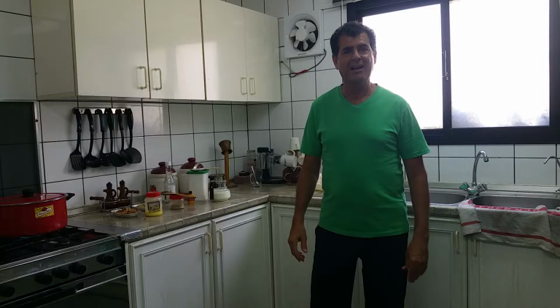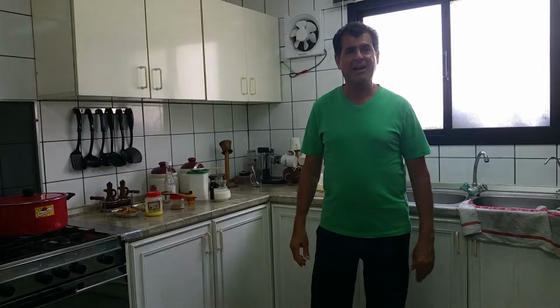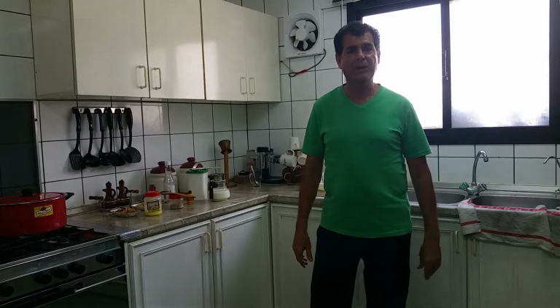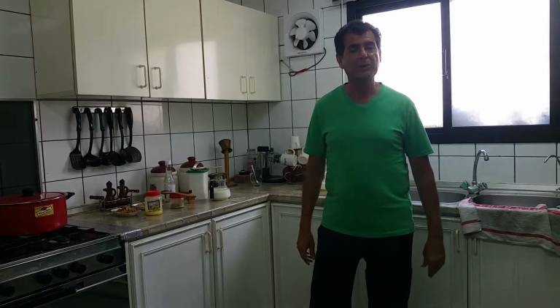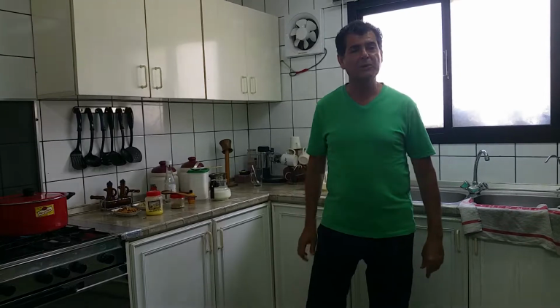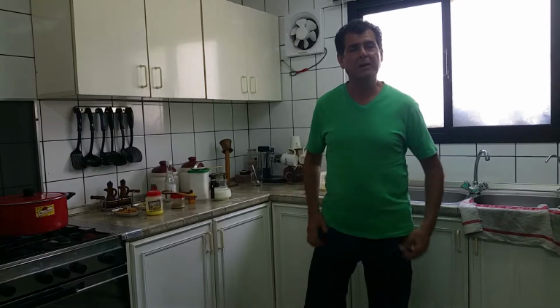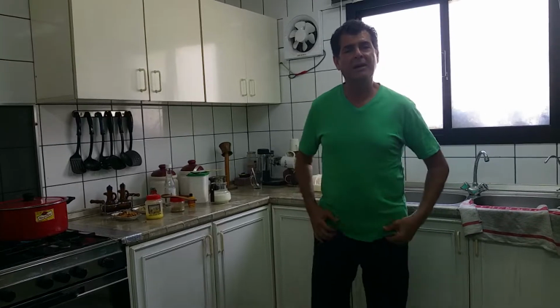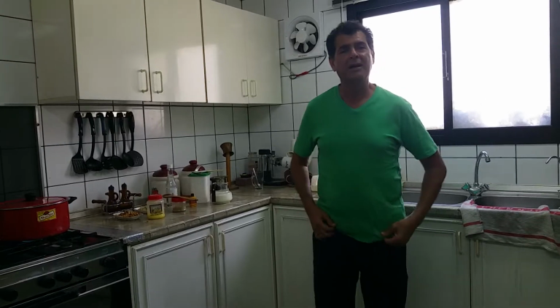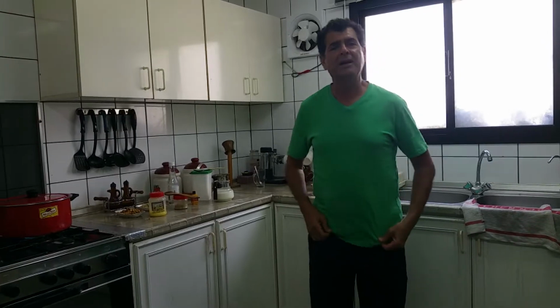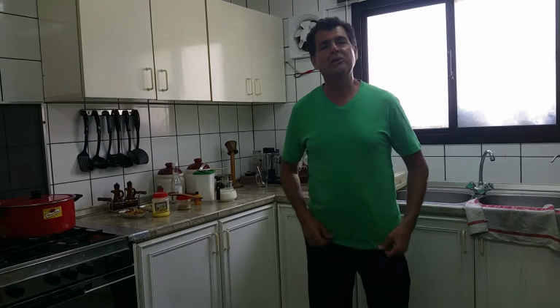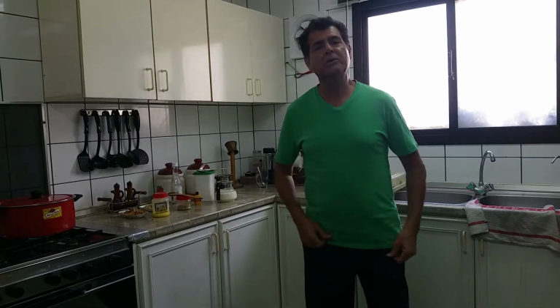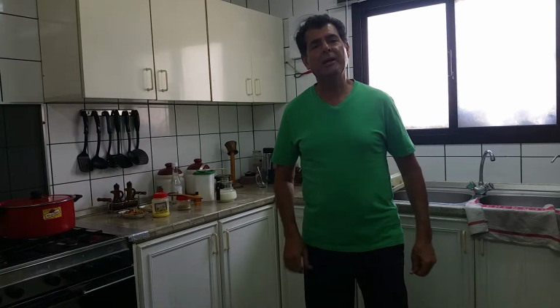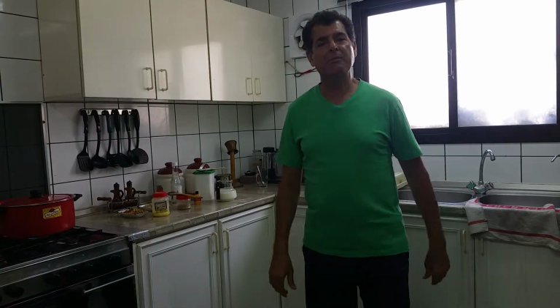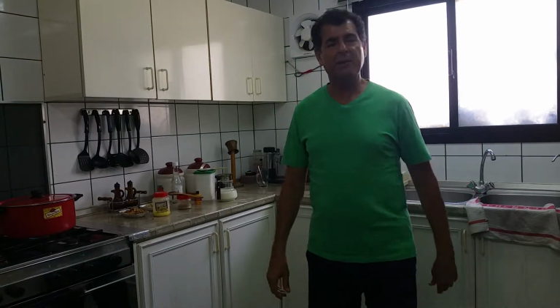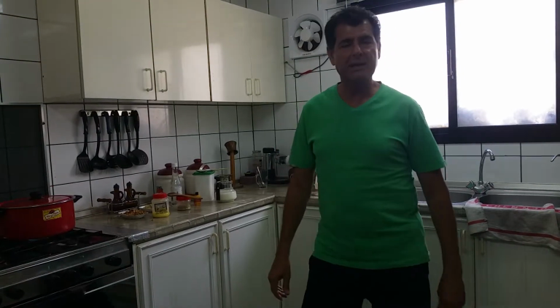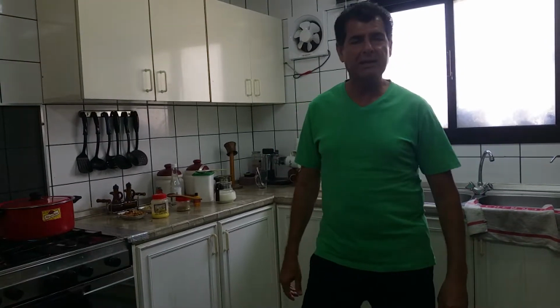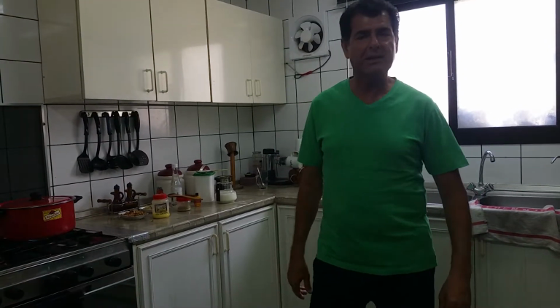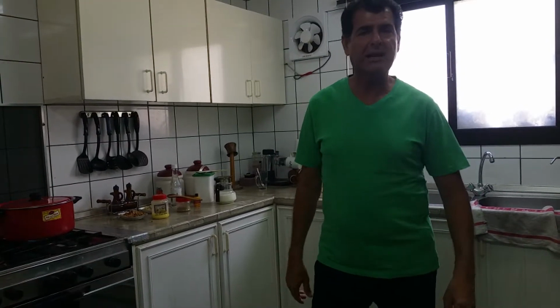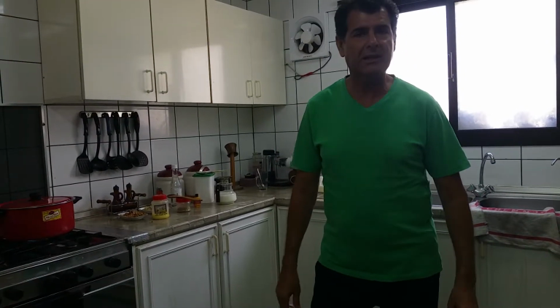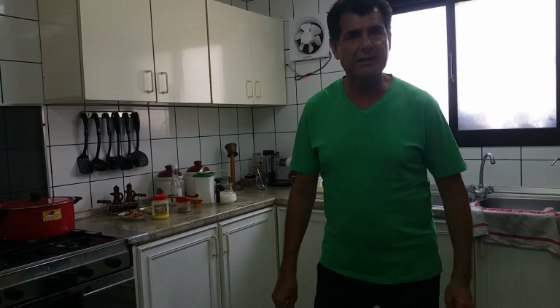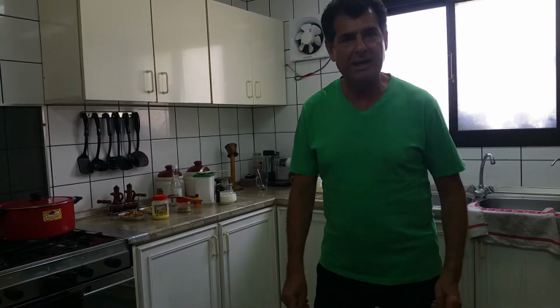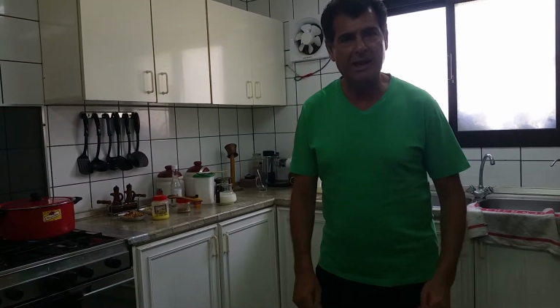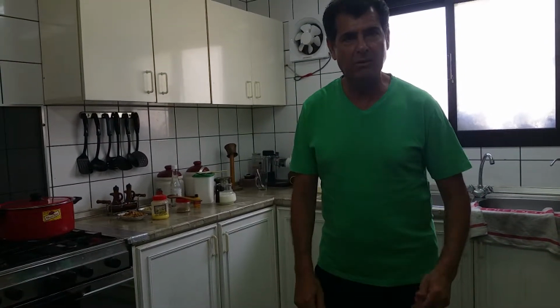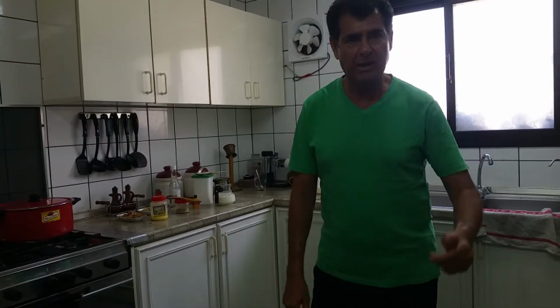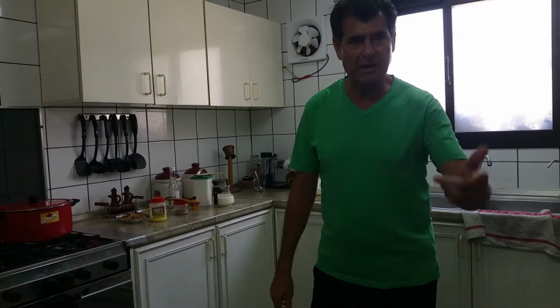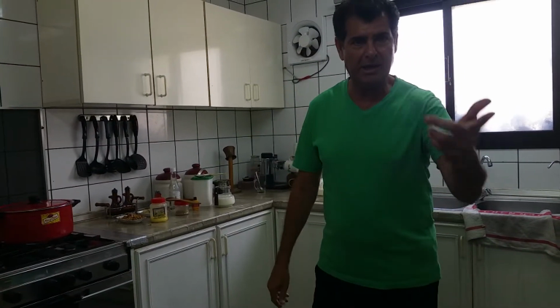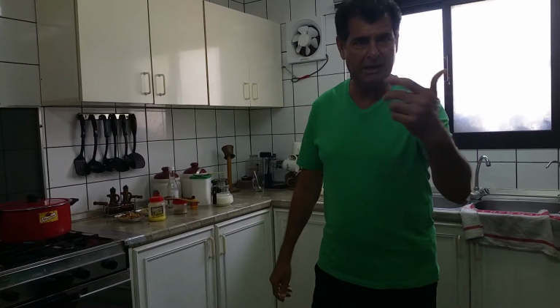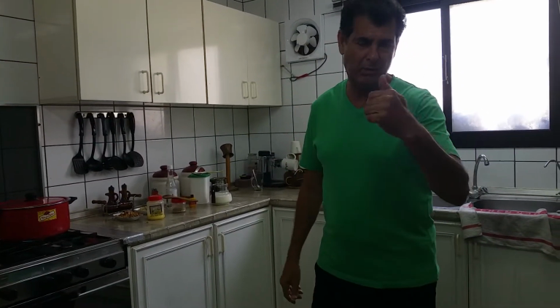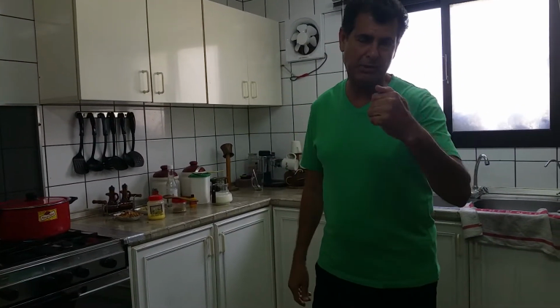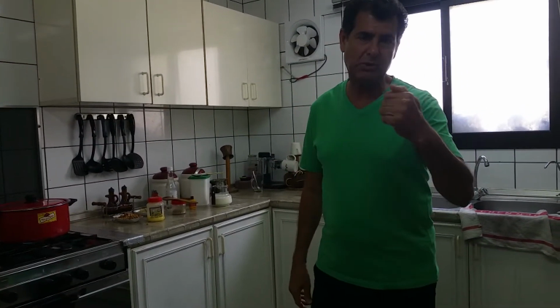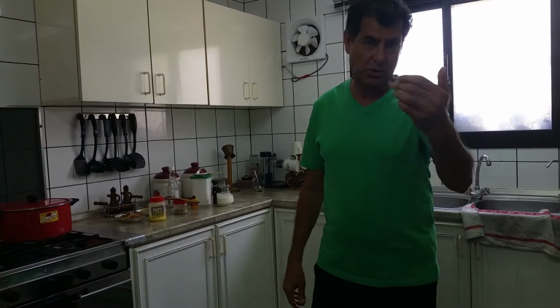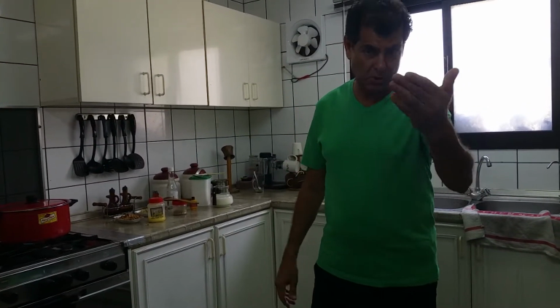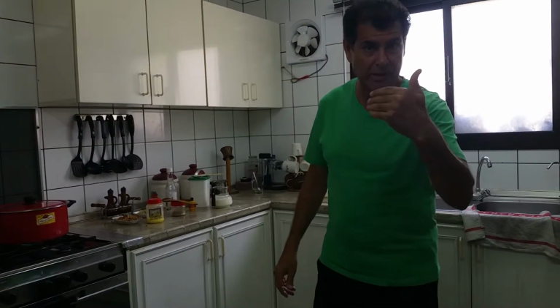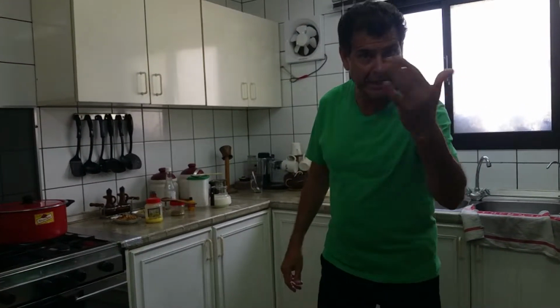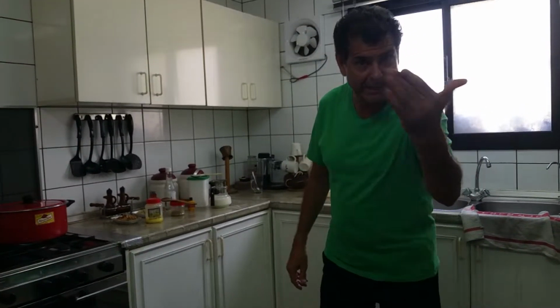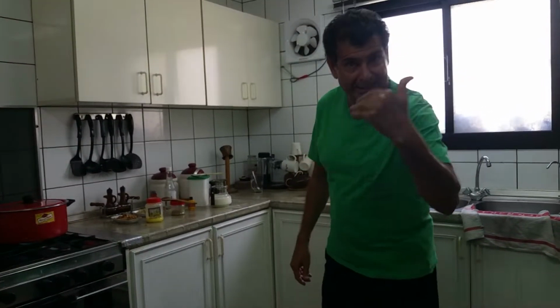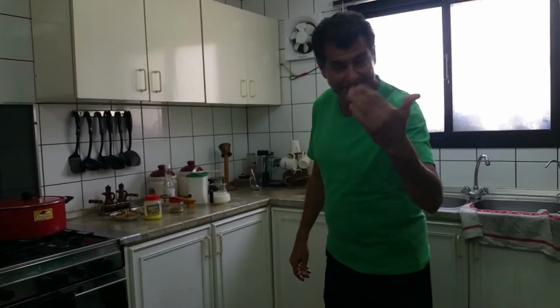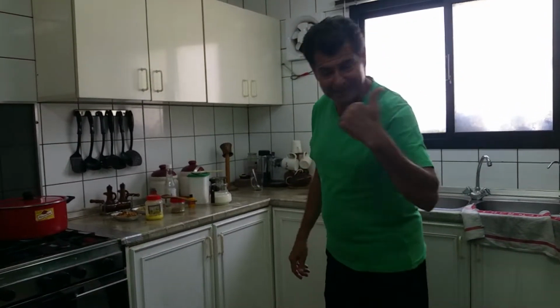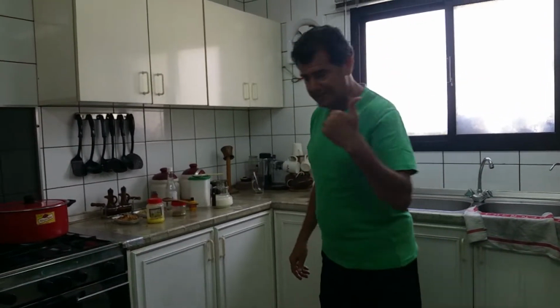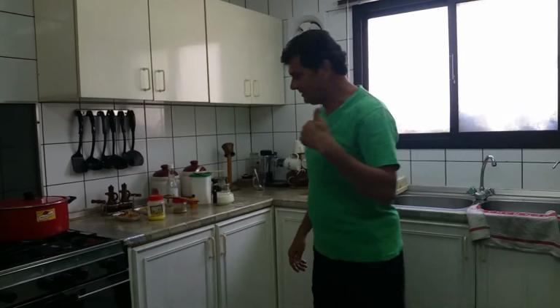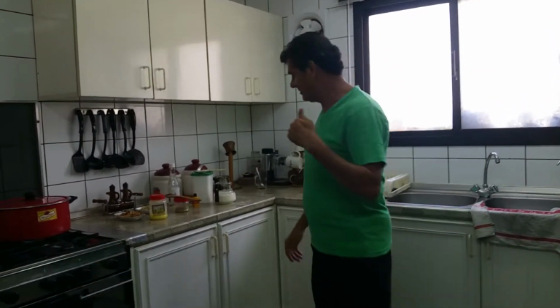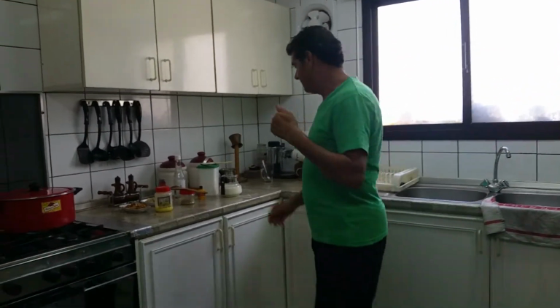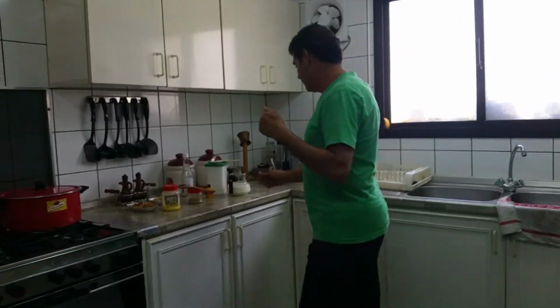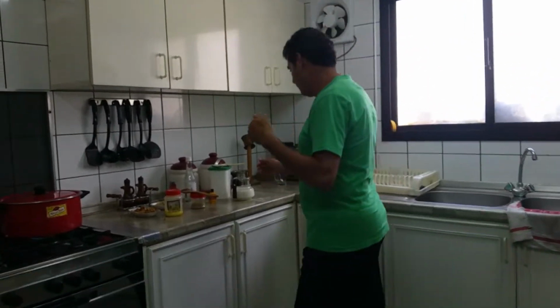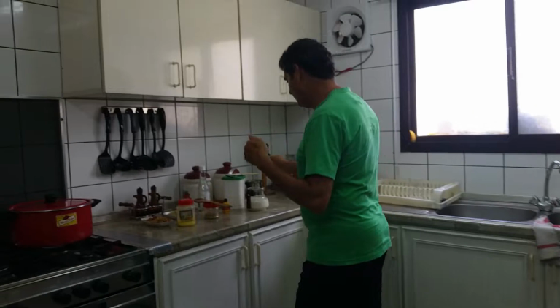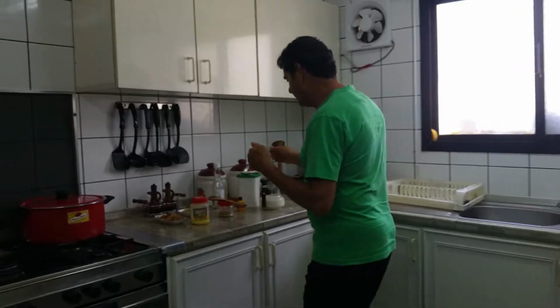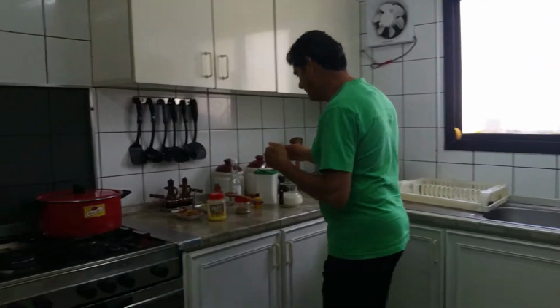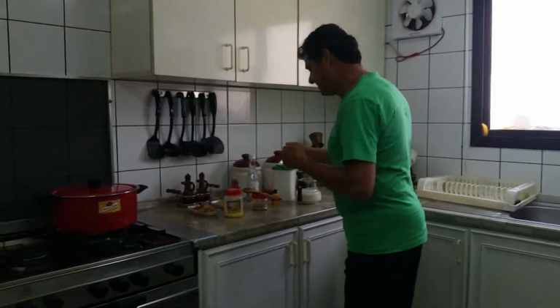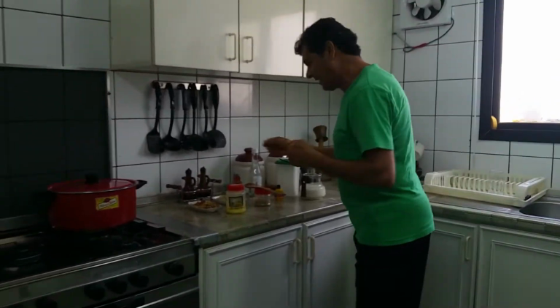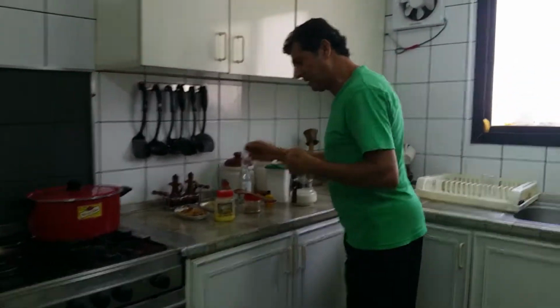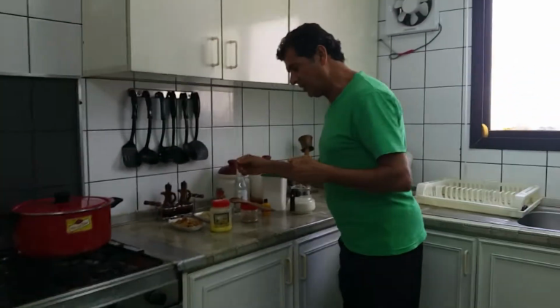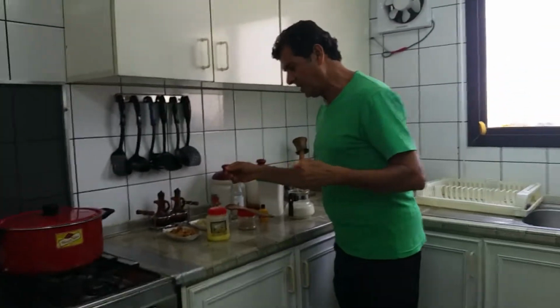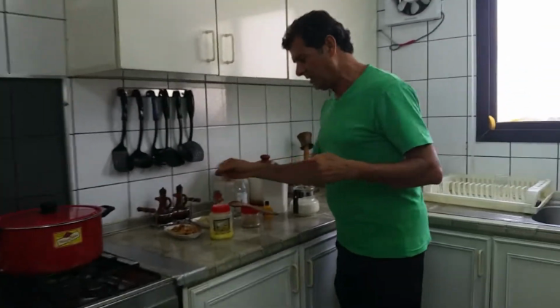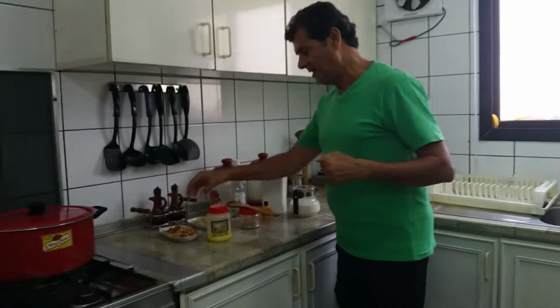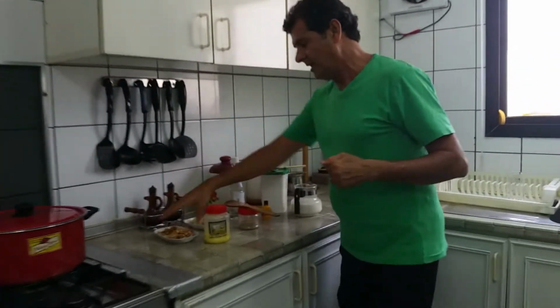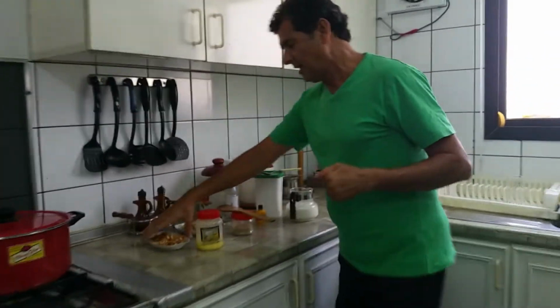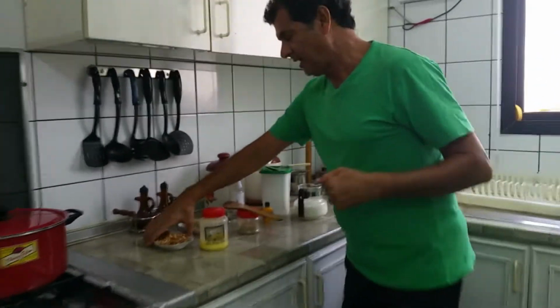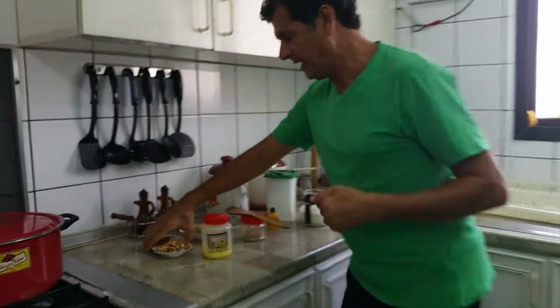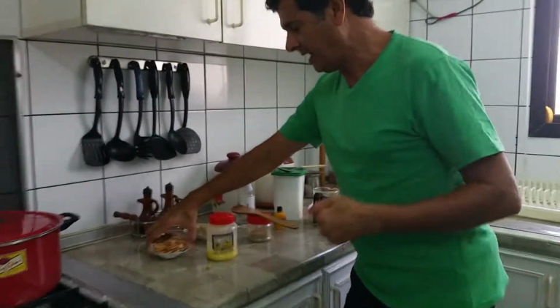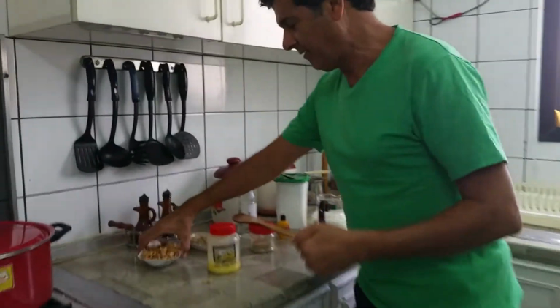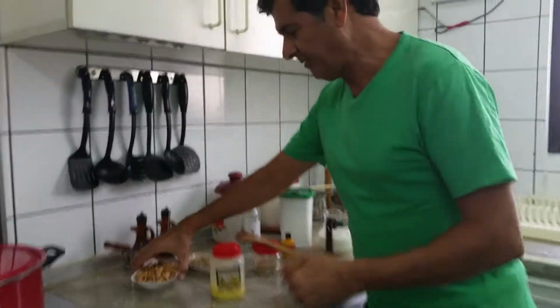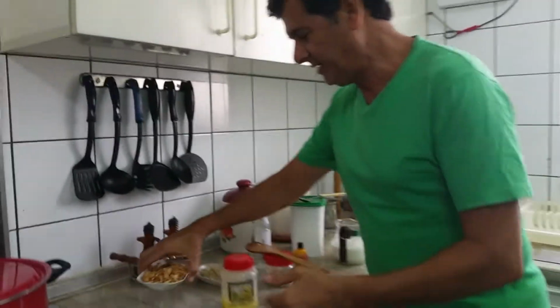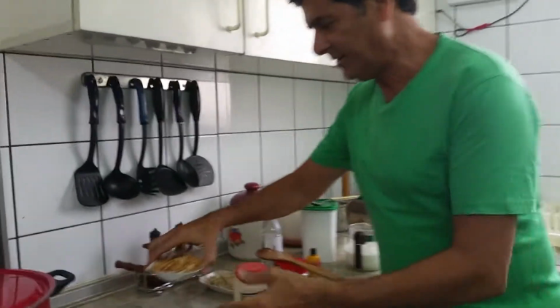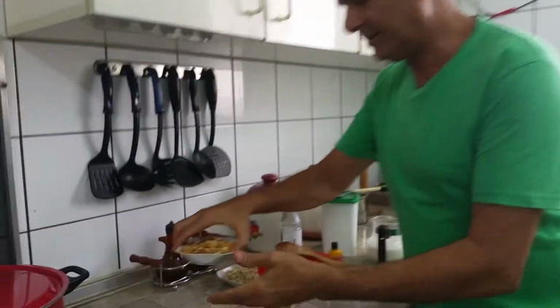Hello, today I'm making a nutty halwa. I want to show you the ingredients of this halwa. I have here...